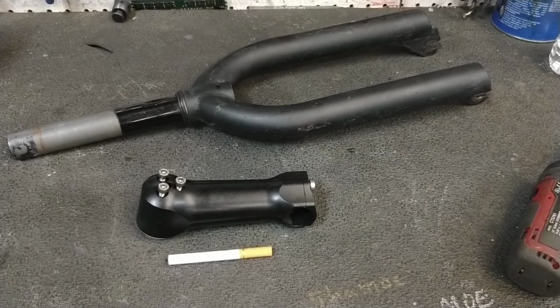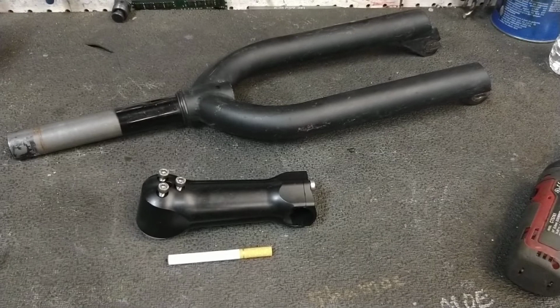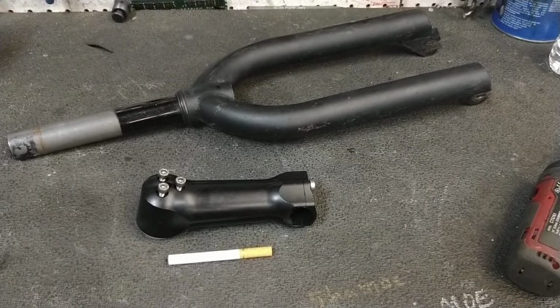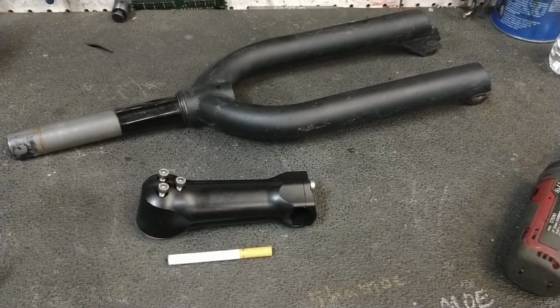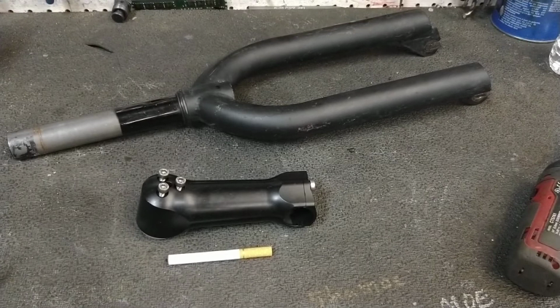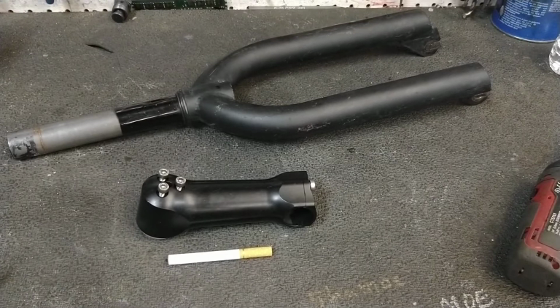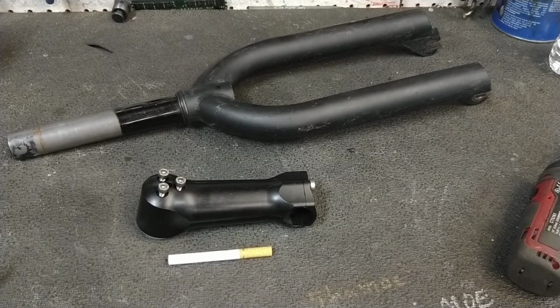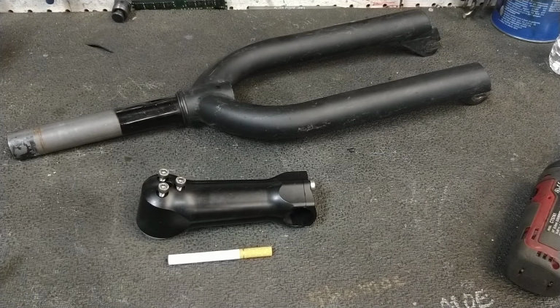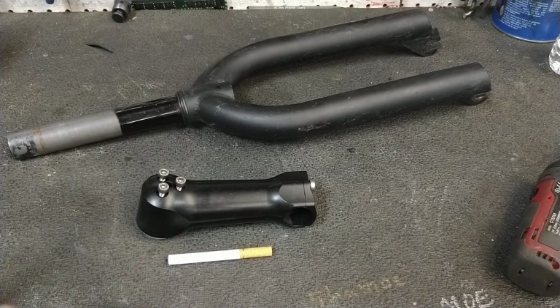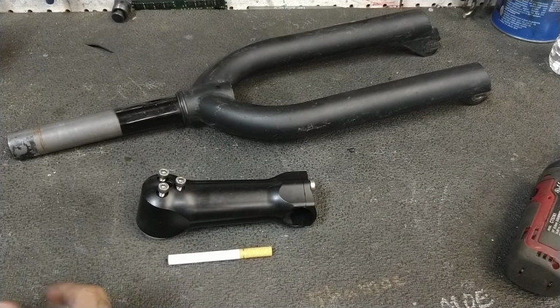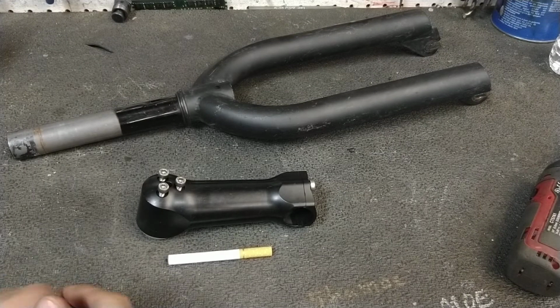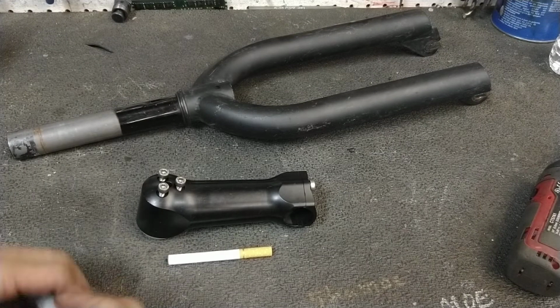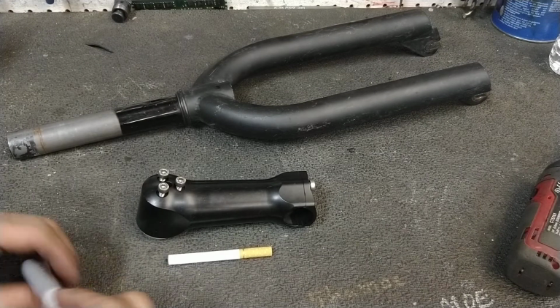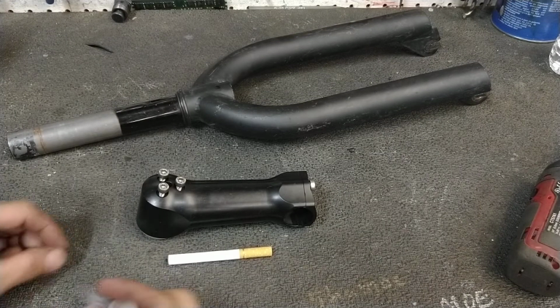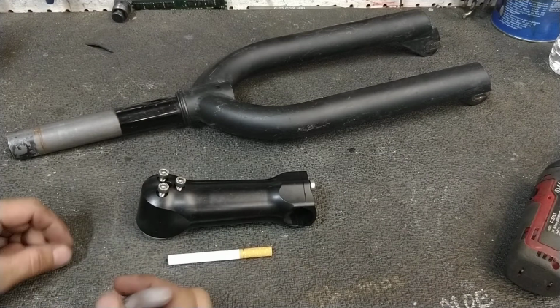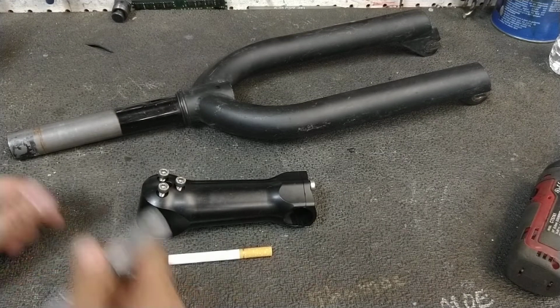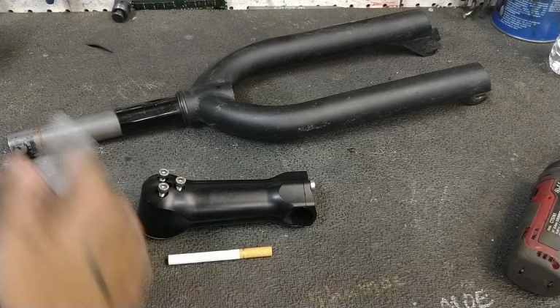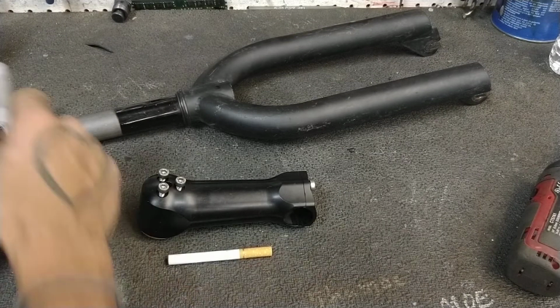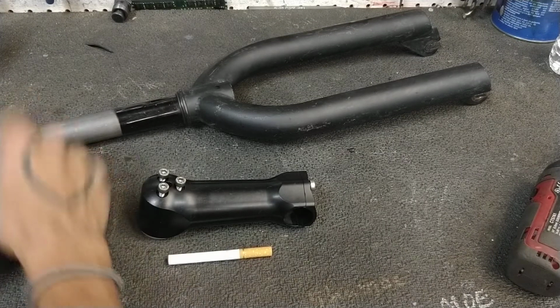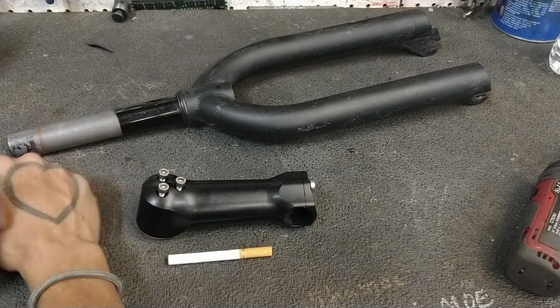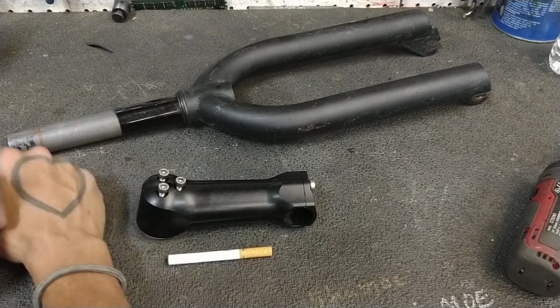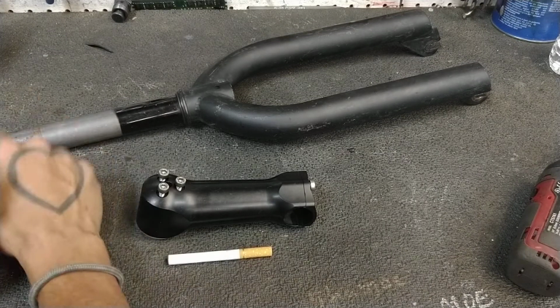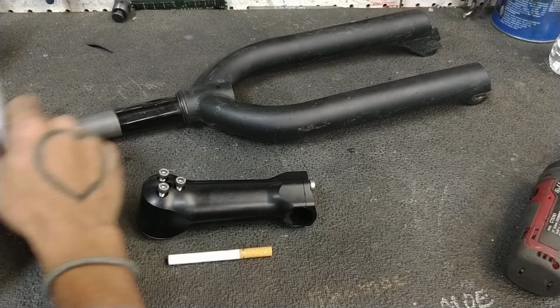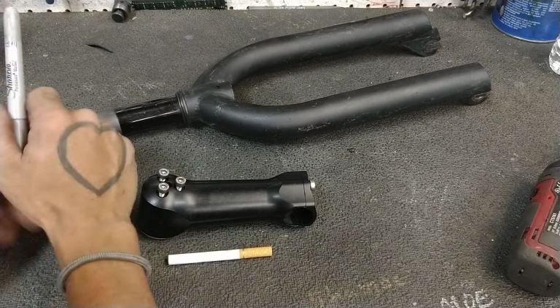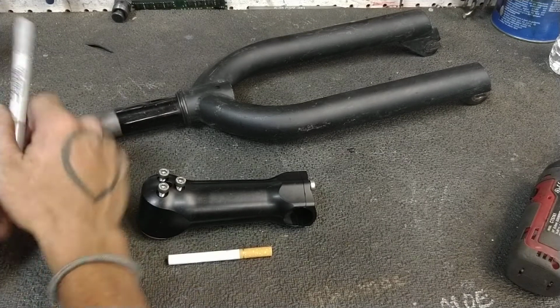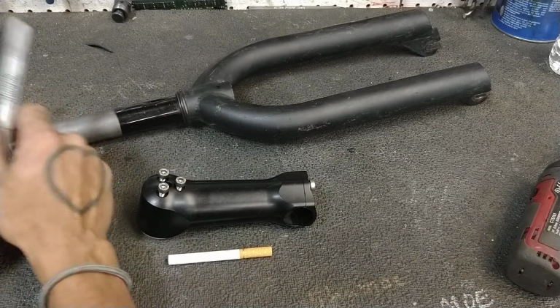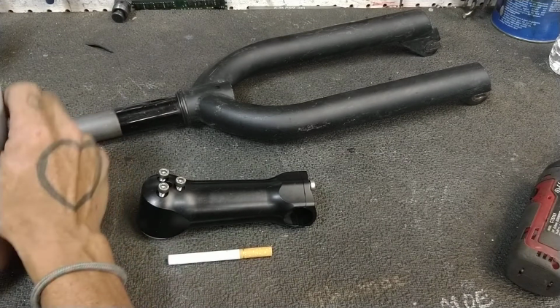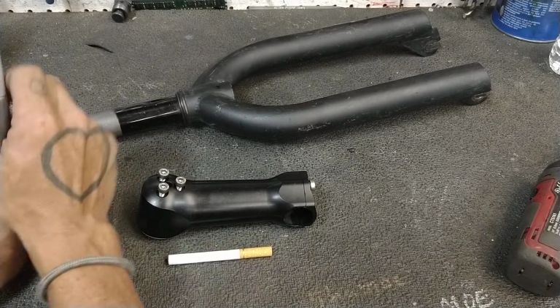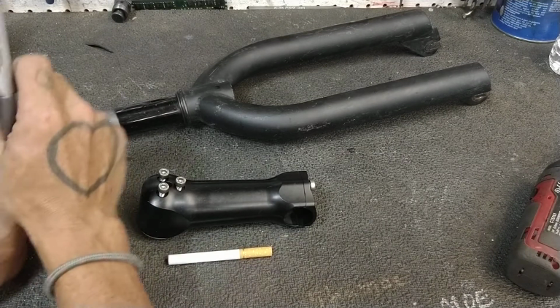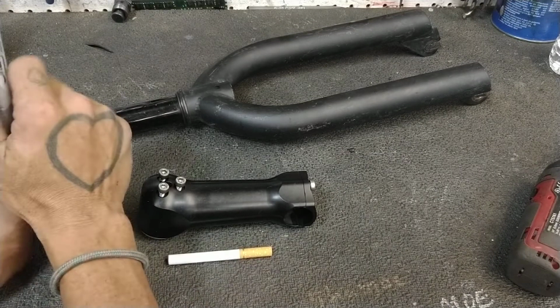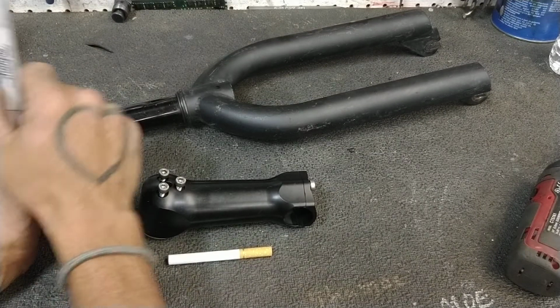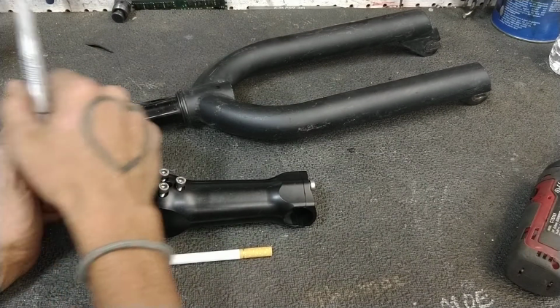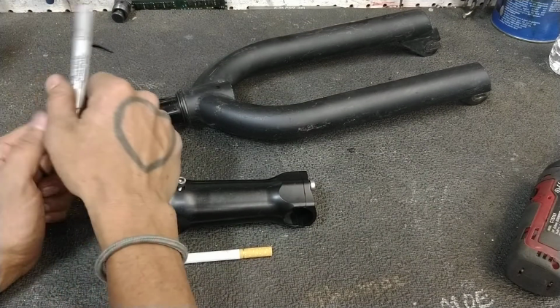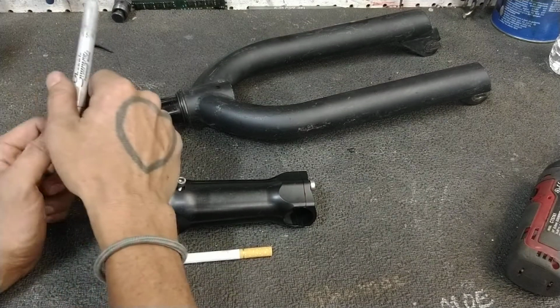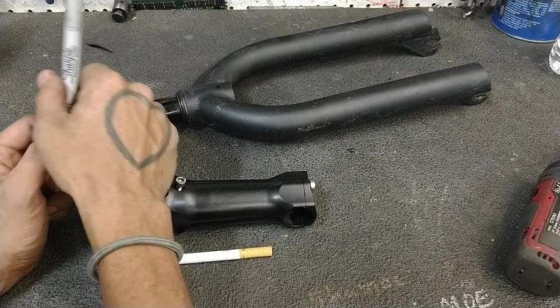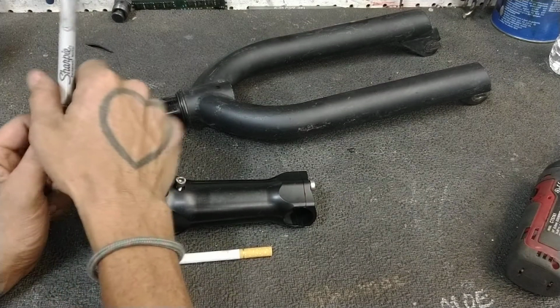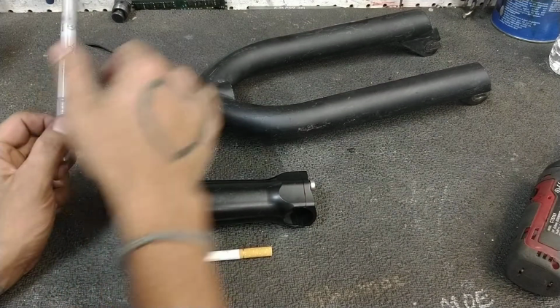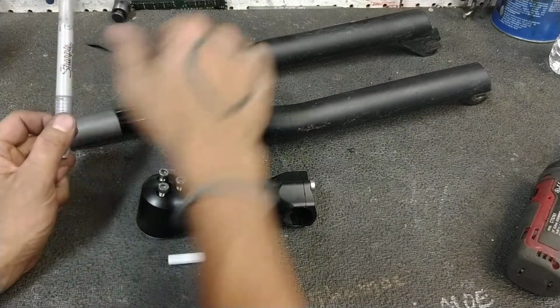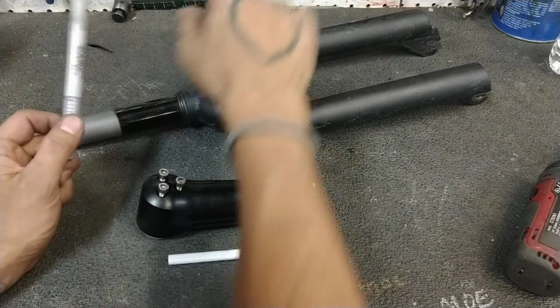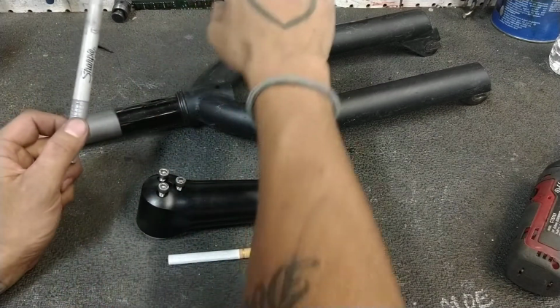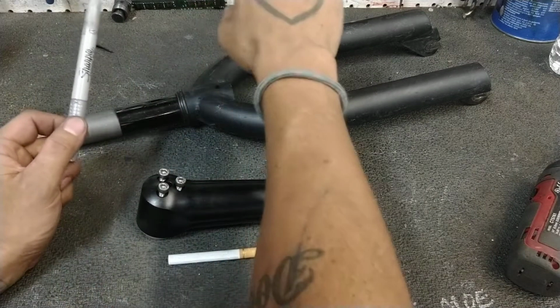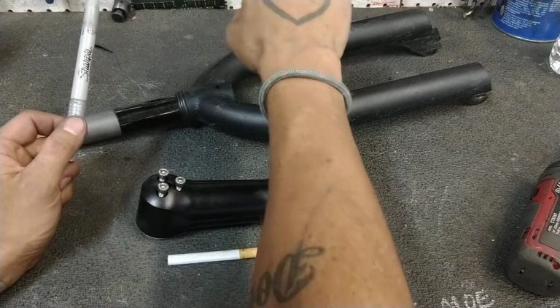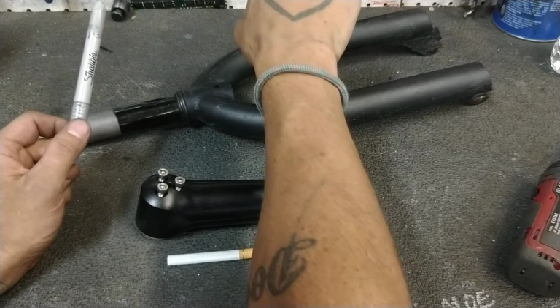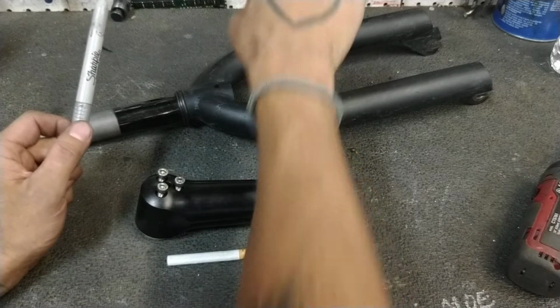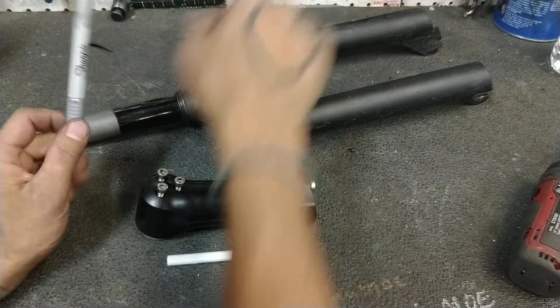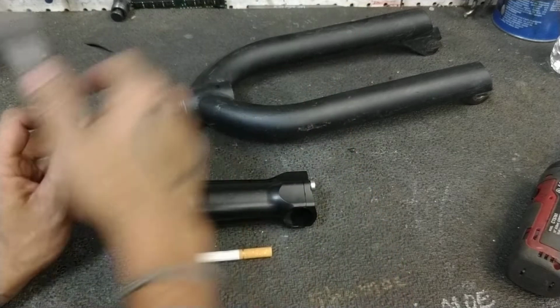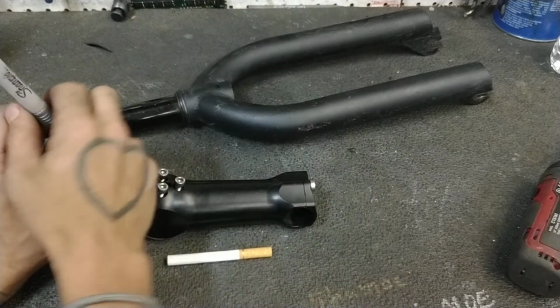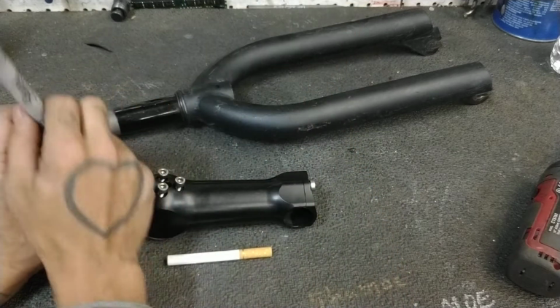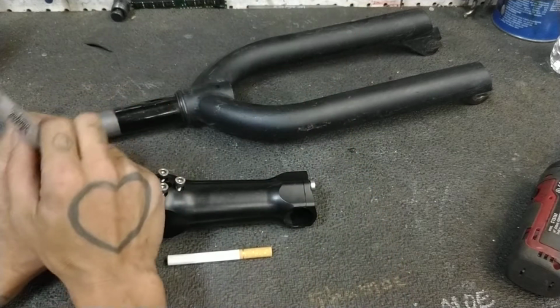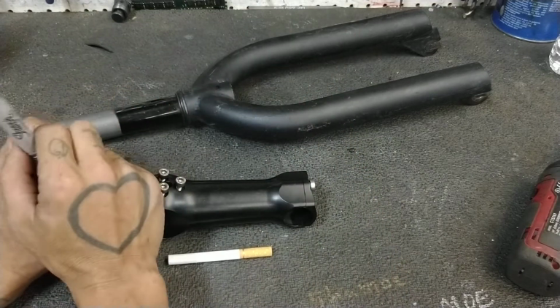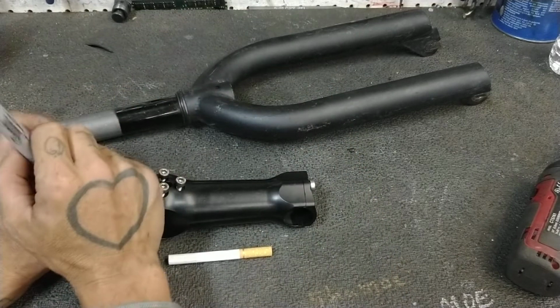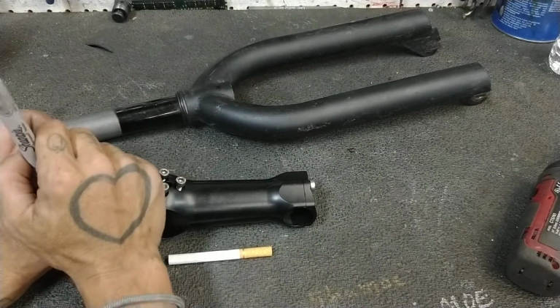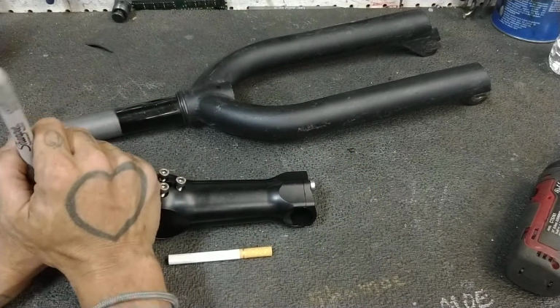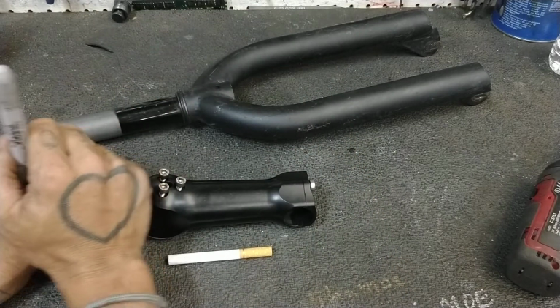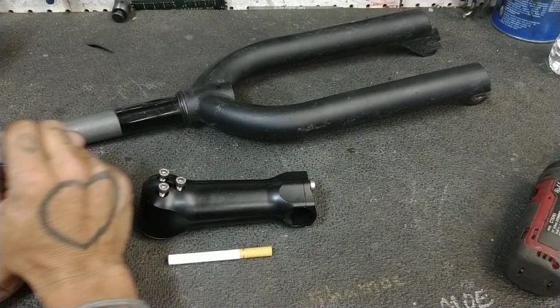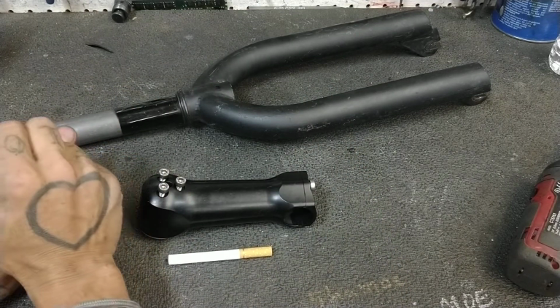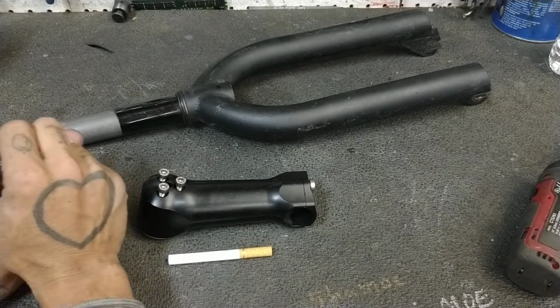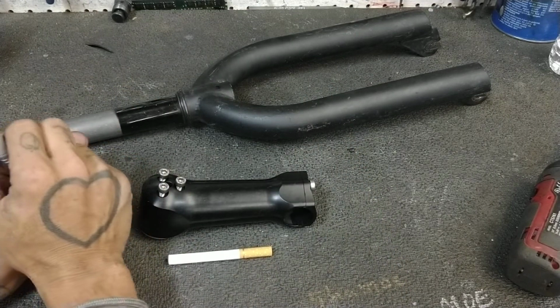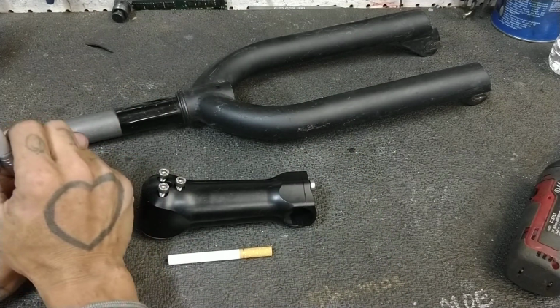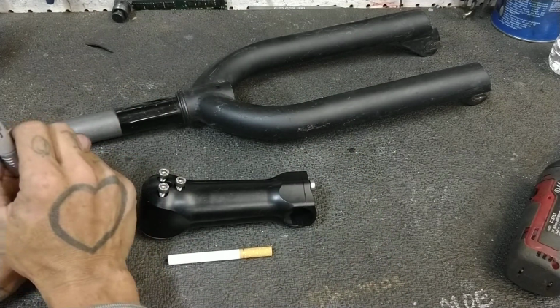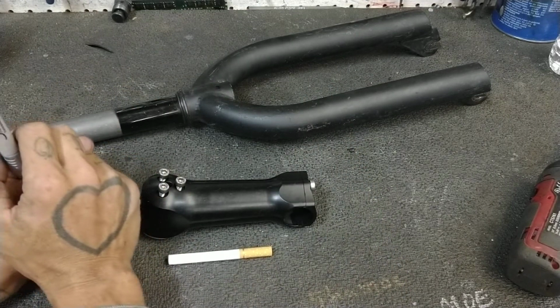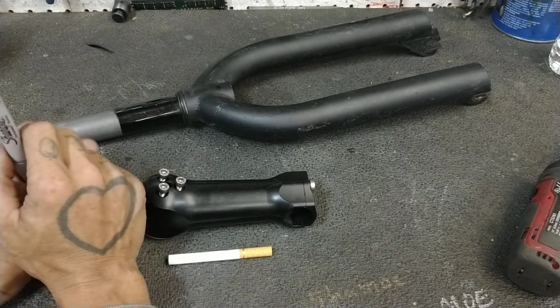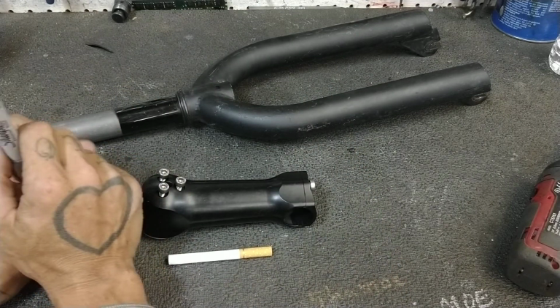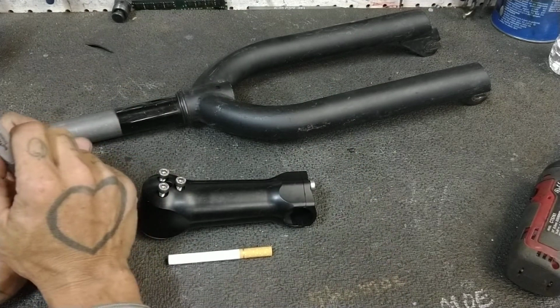Hey there folks, welcome back to another Yellow Sheldon. It's your boy, the Brown Breldon. Really, I got pretty tan this summer.